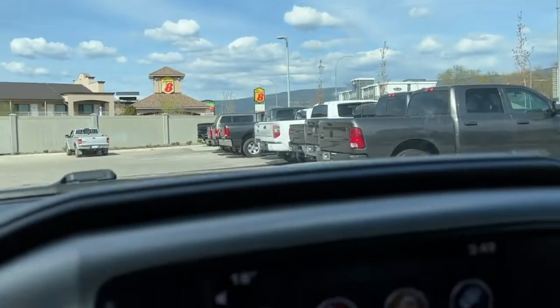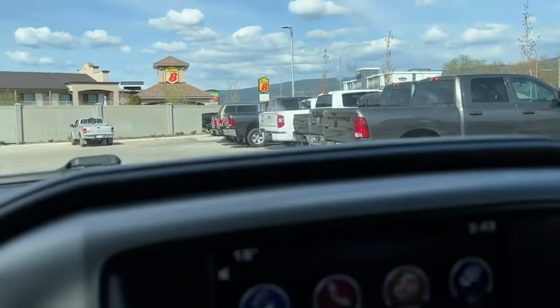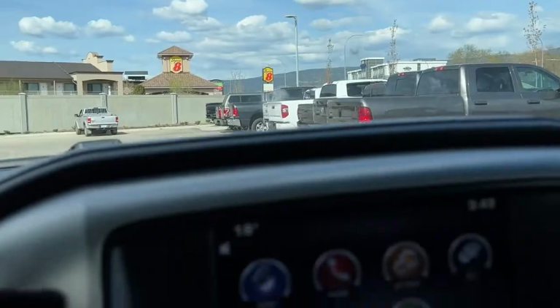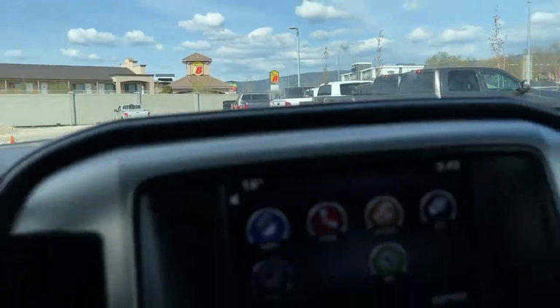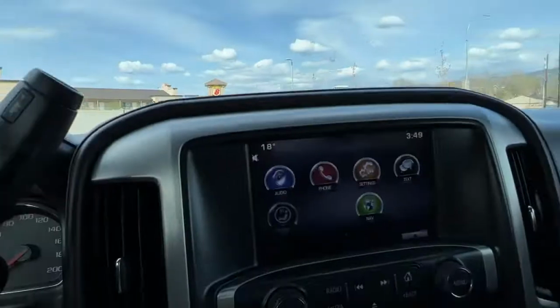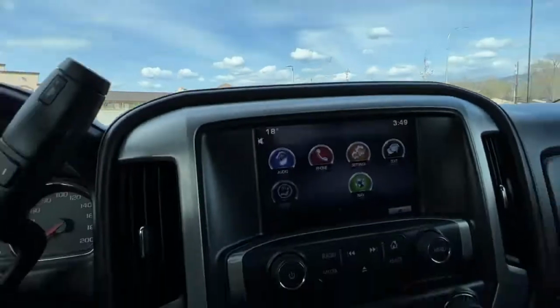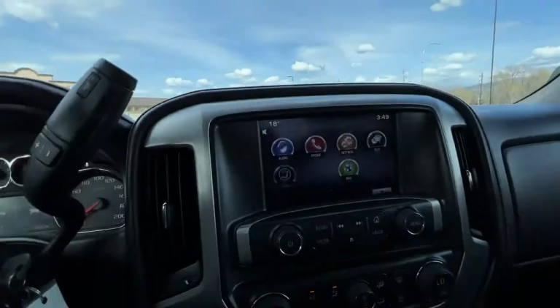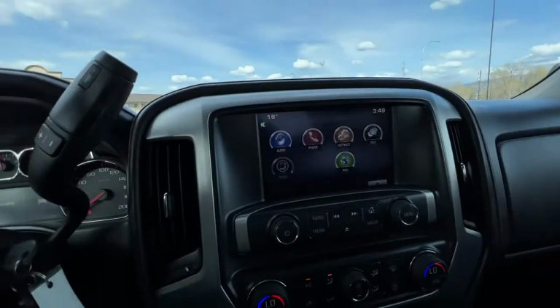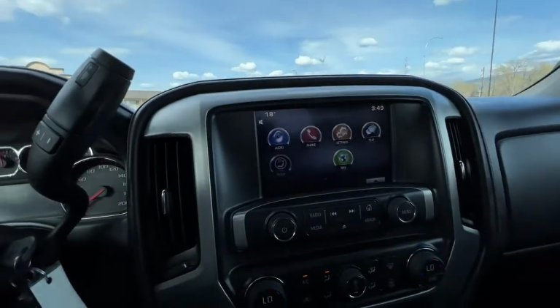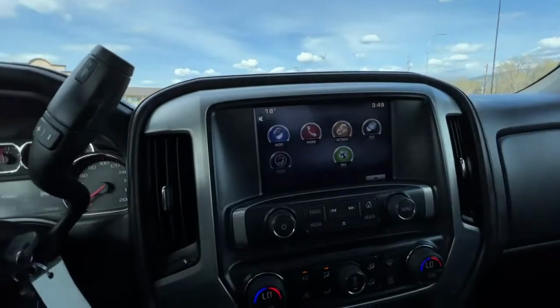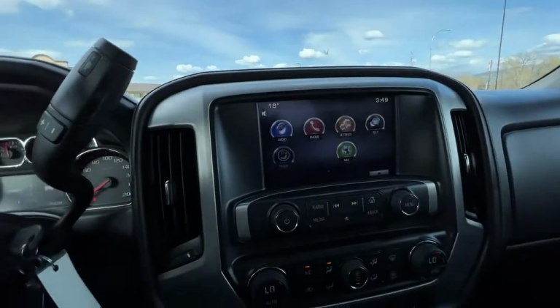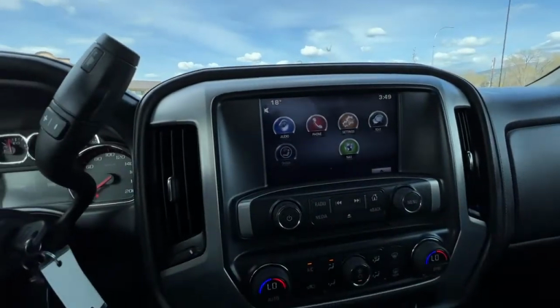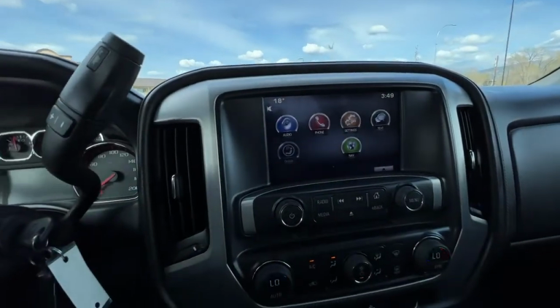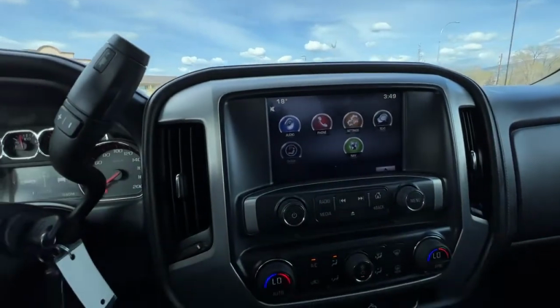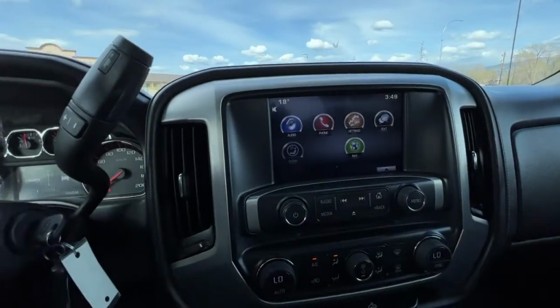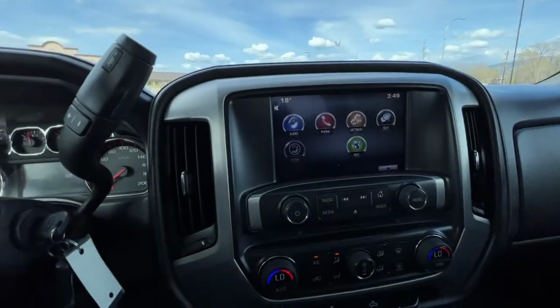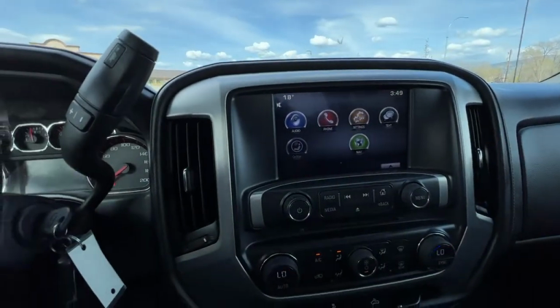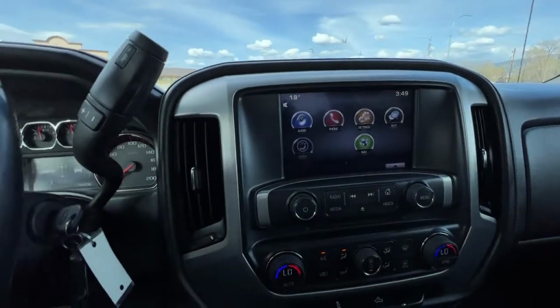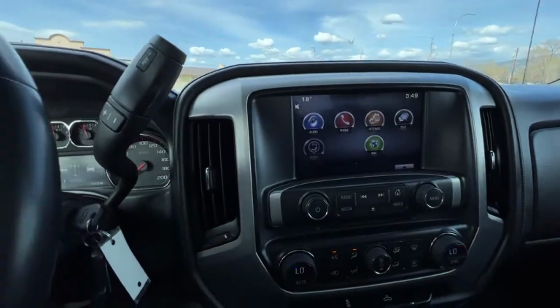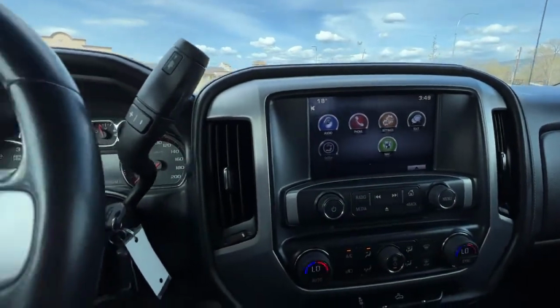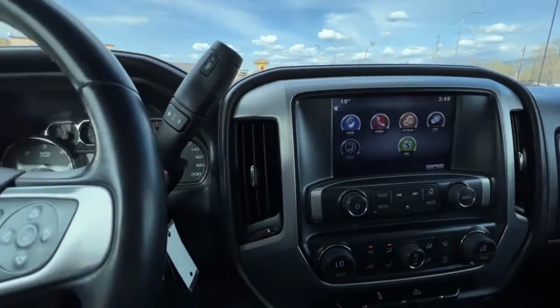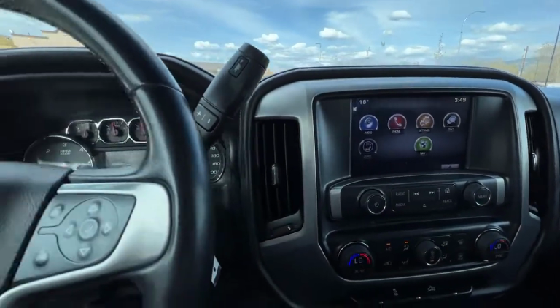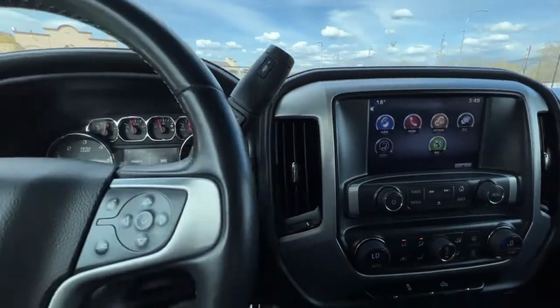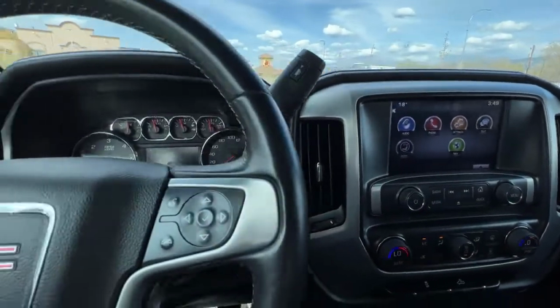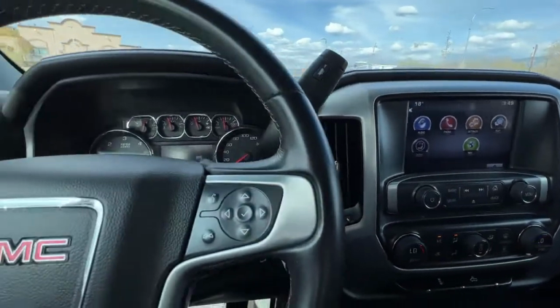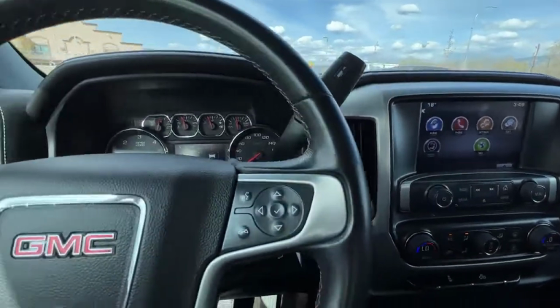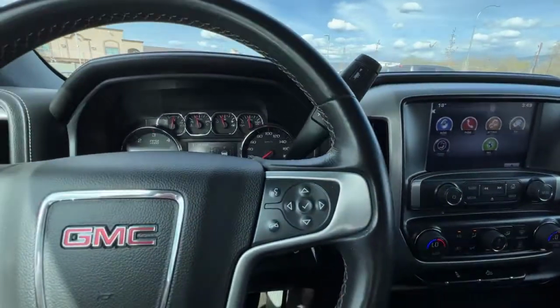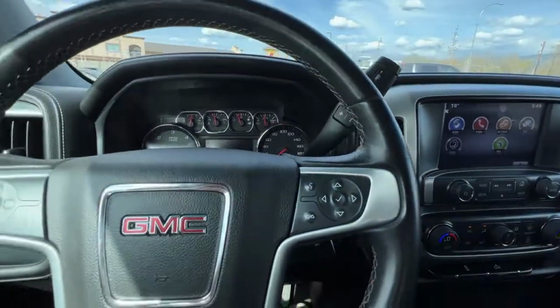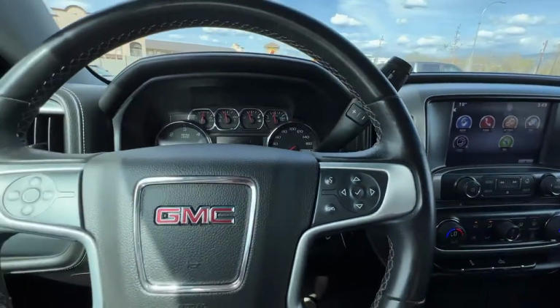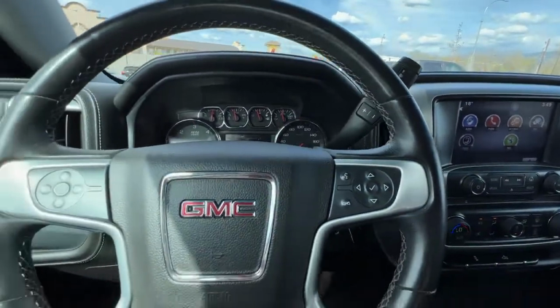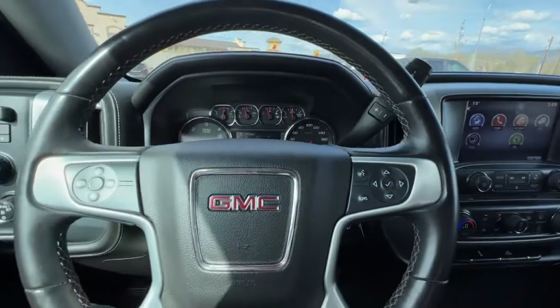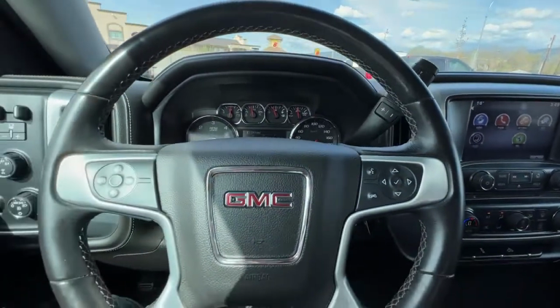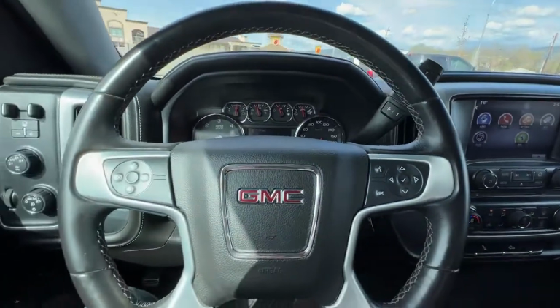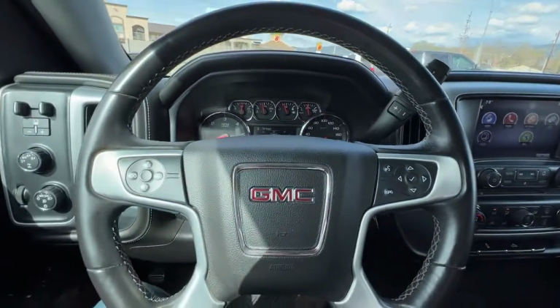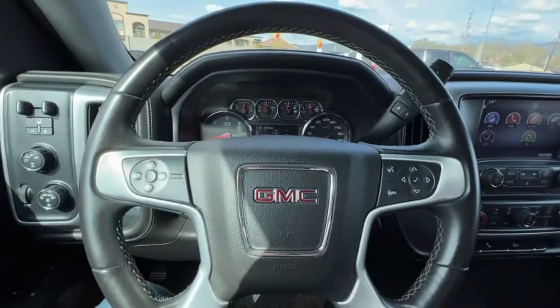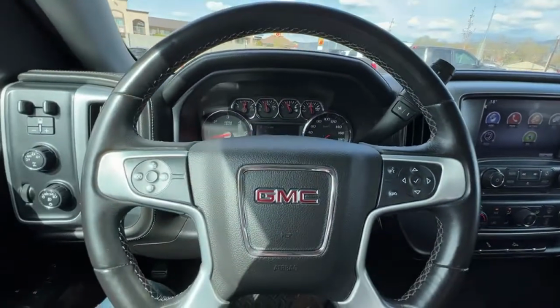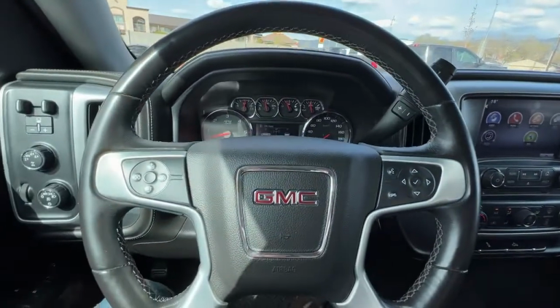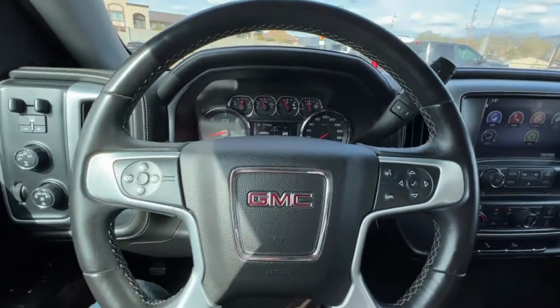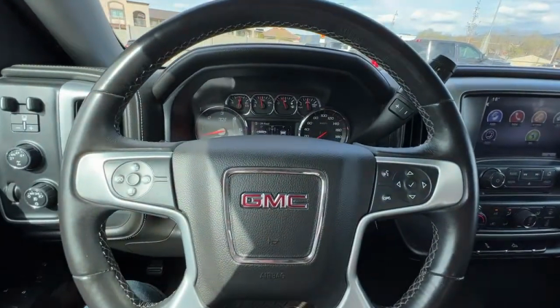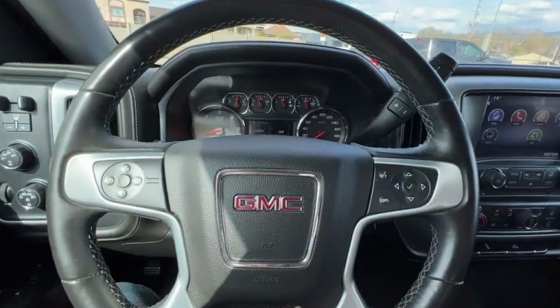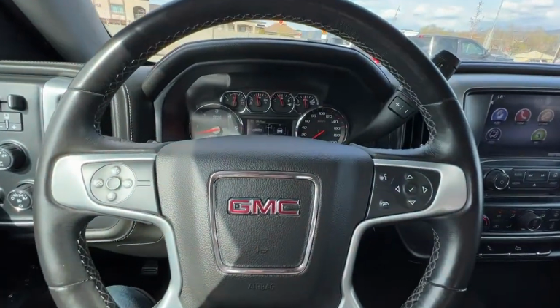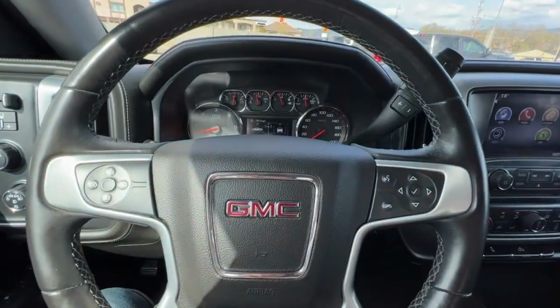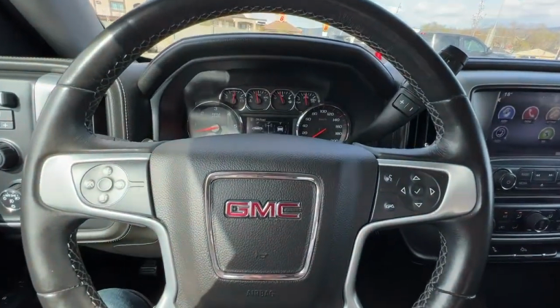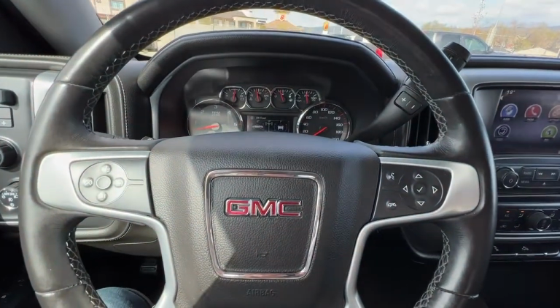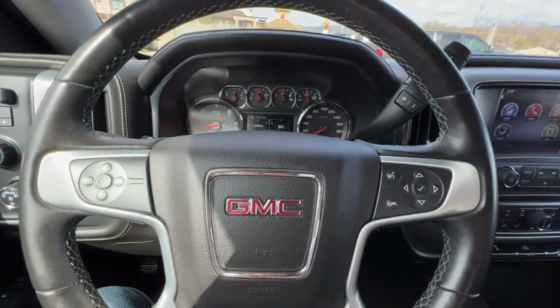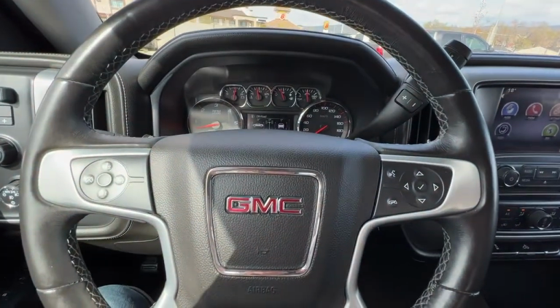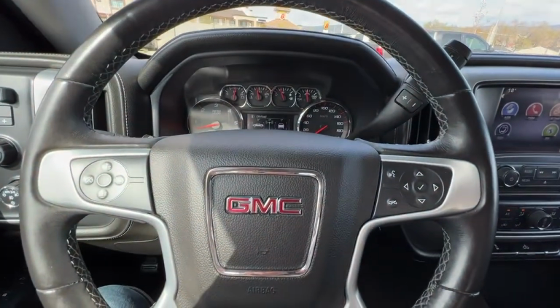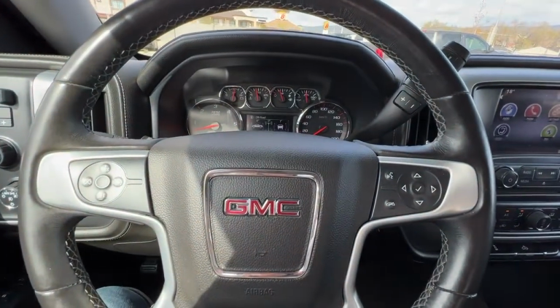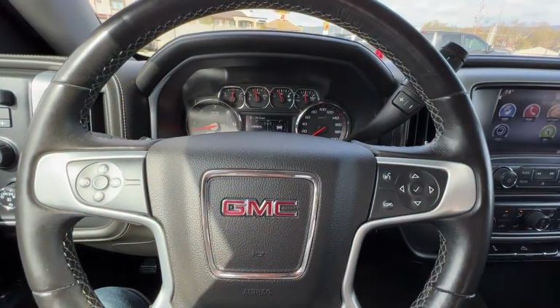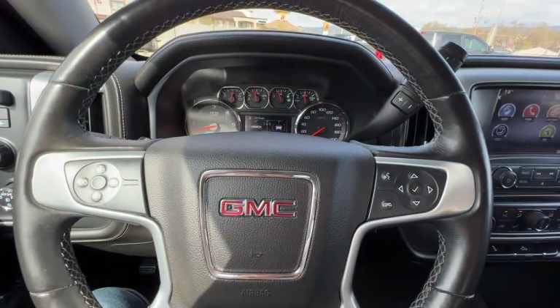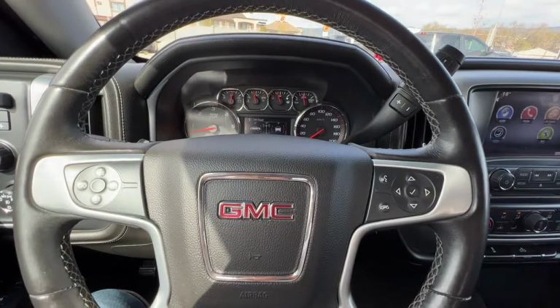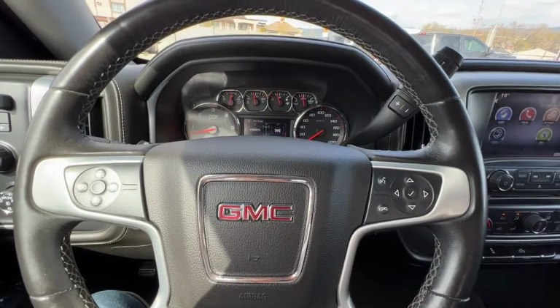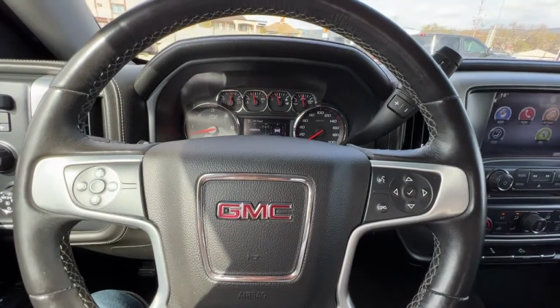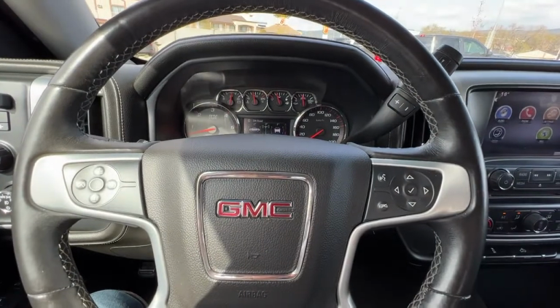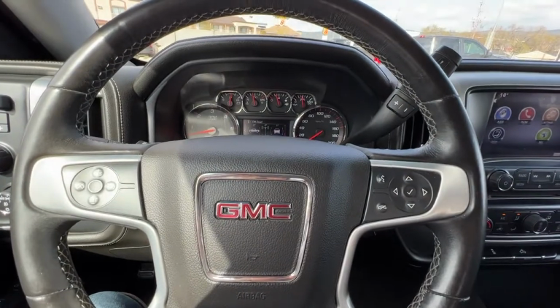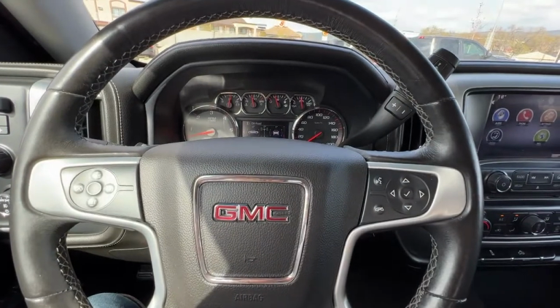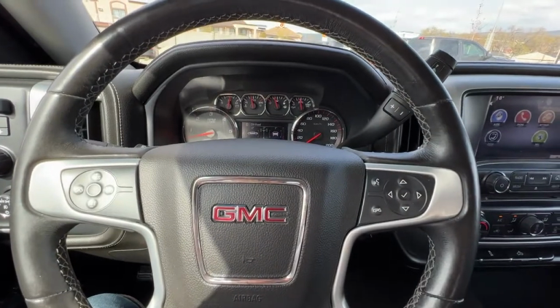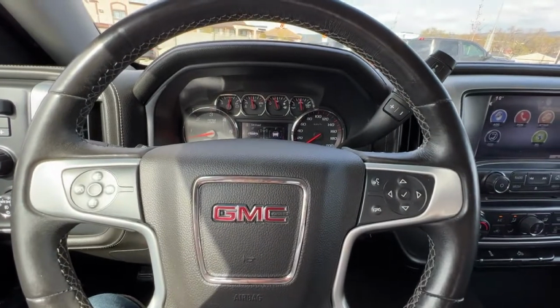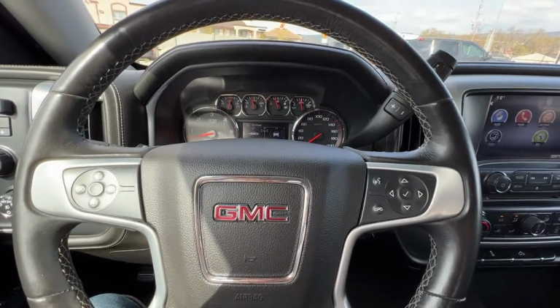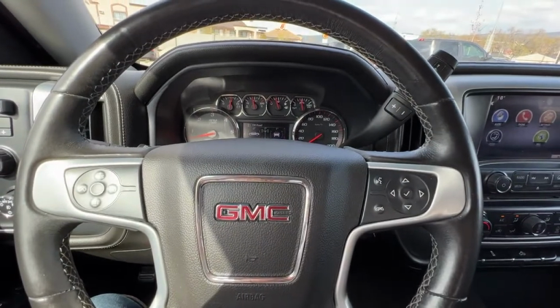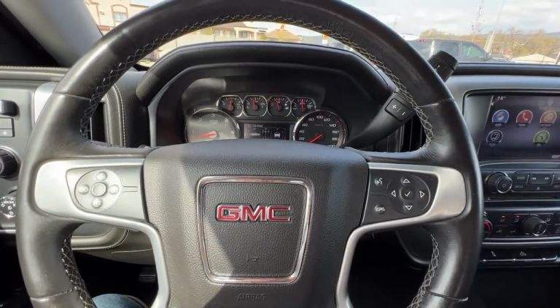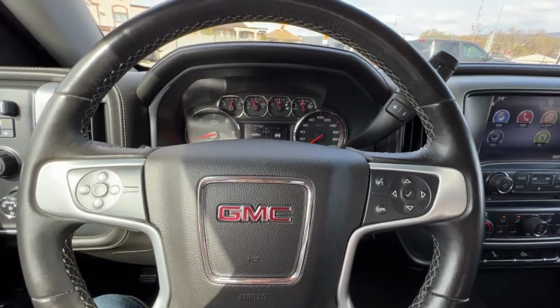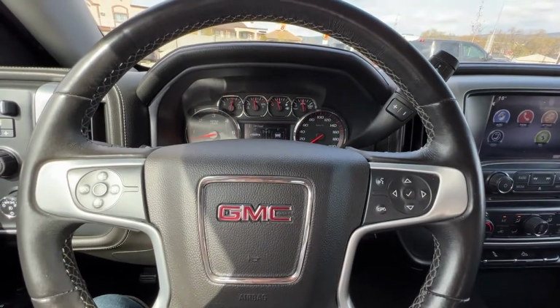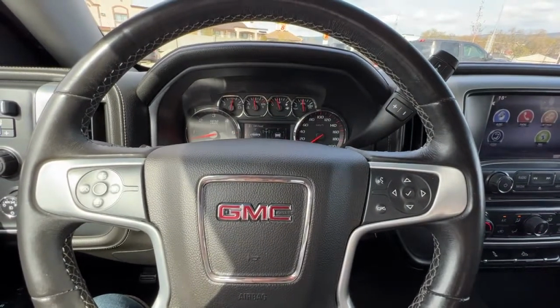This pickup is also ready for OnStar if that is something you would like to sign up for. Let's hop outside and take a look at the back of this truck and what we've got for cargo area.